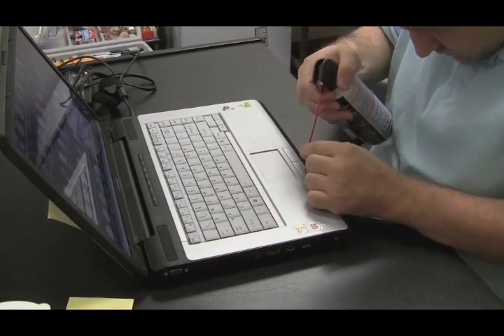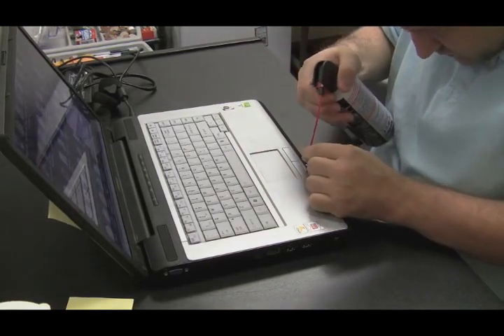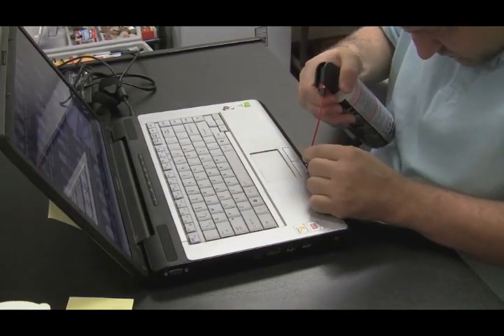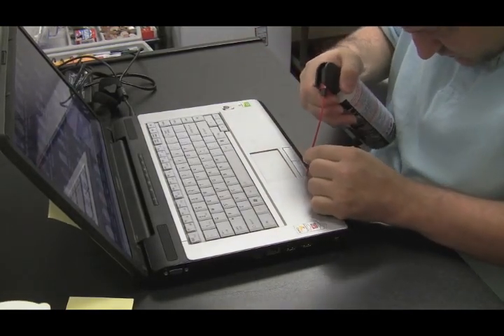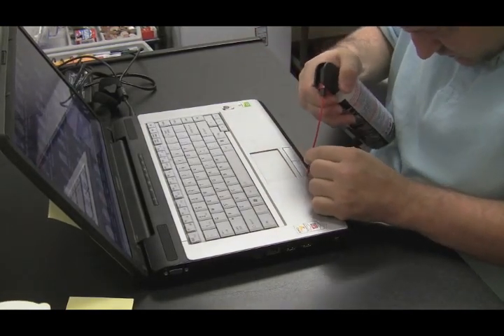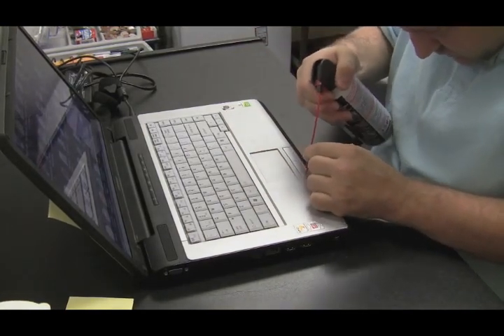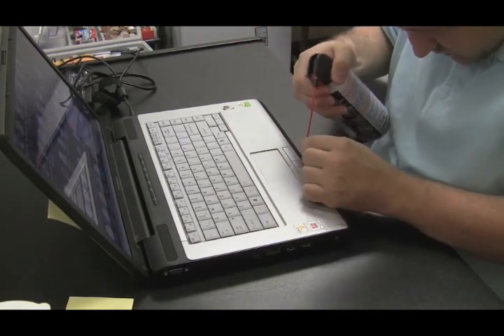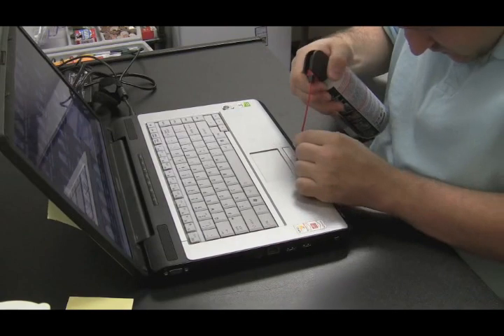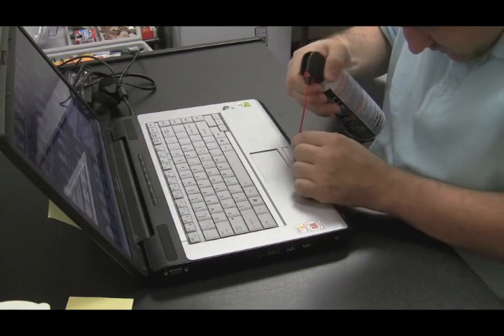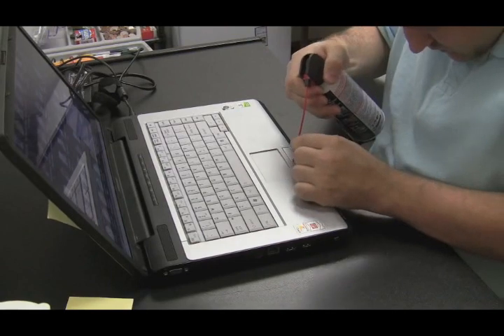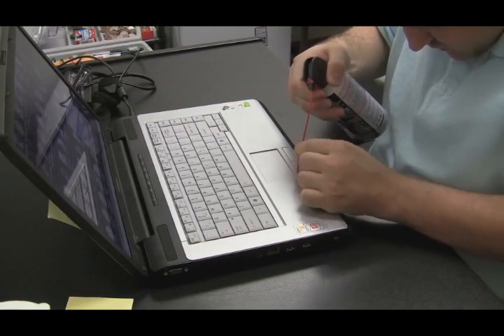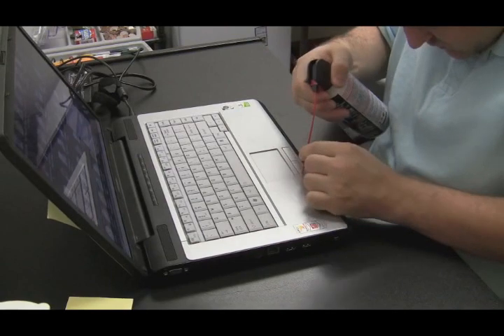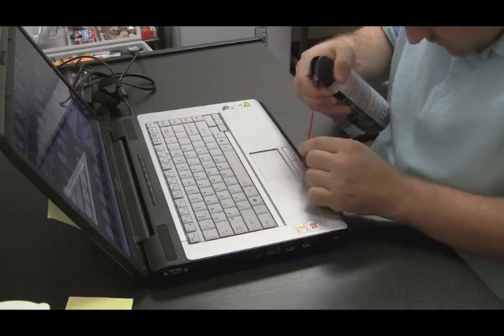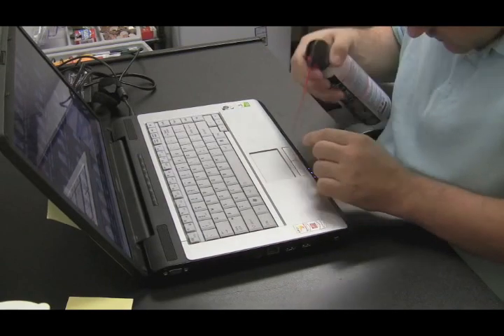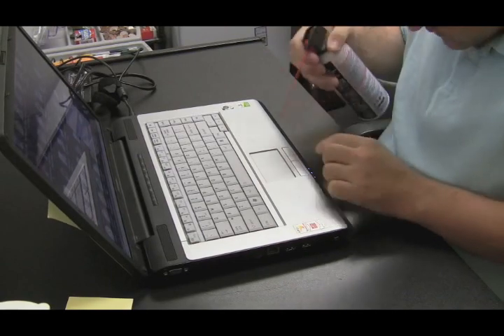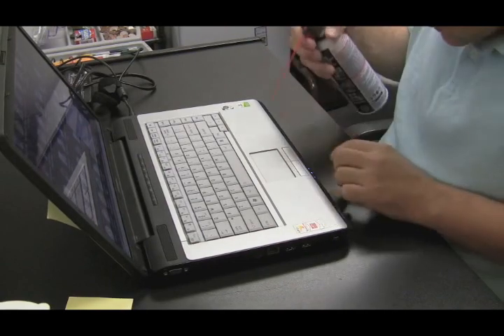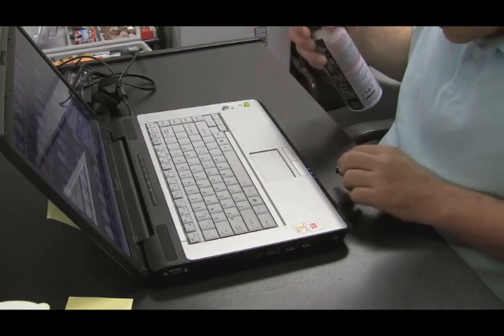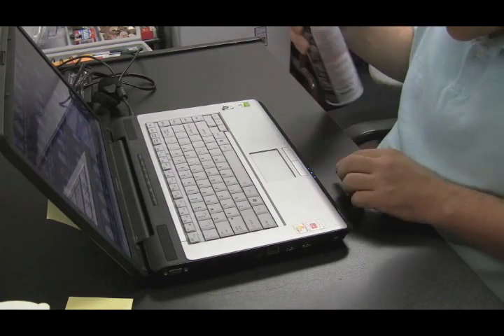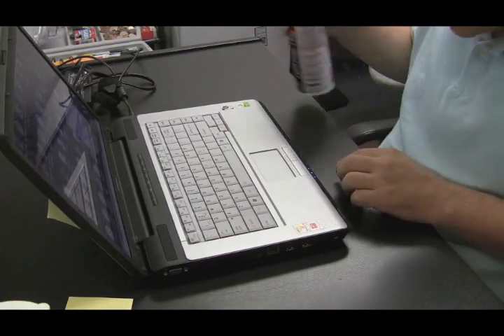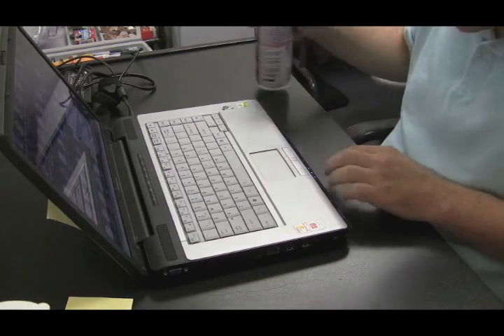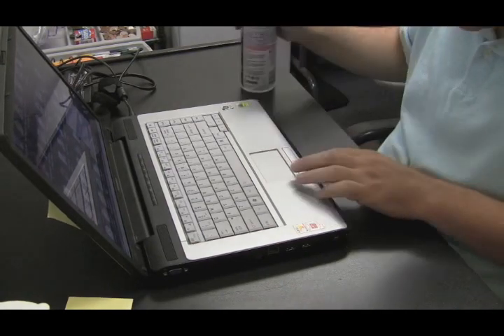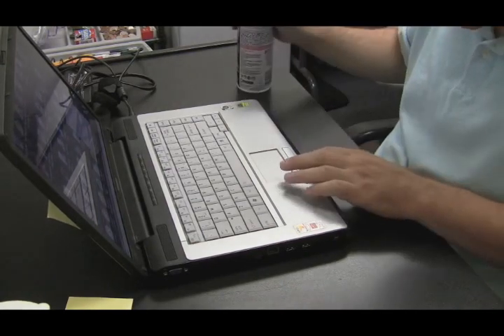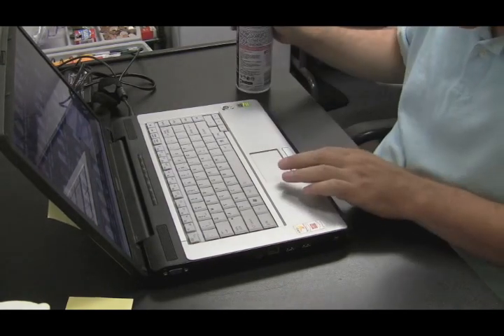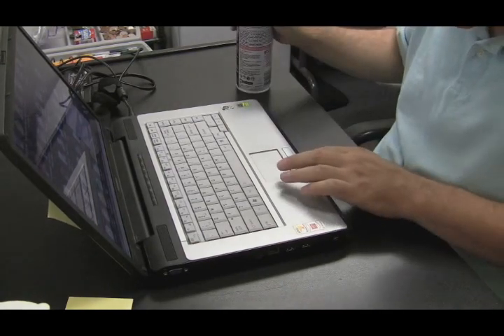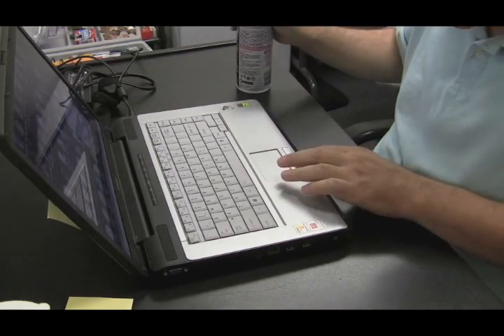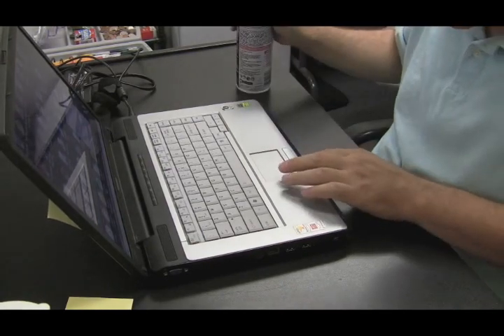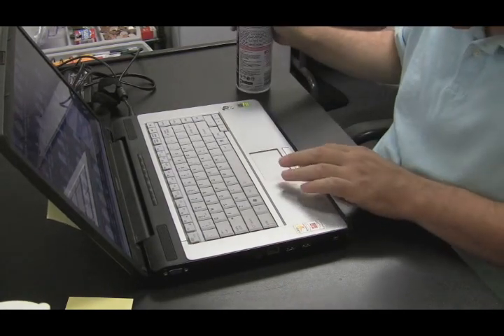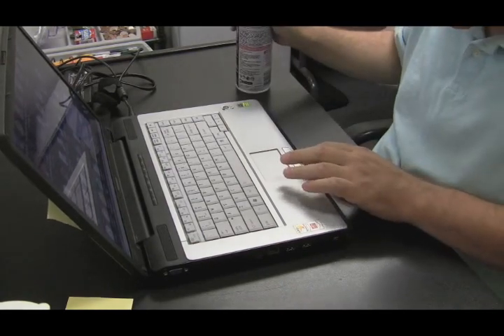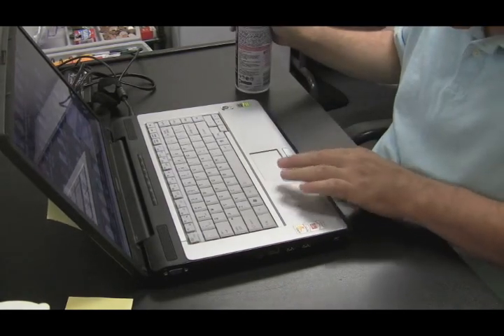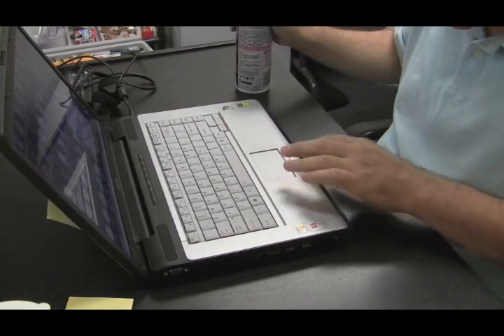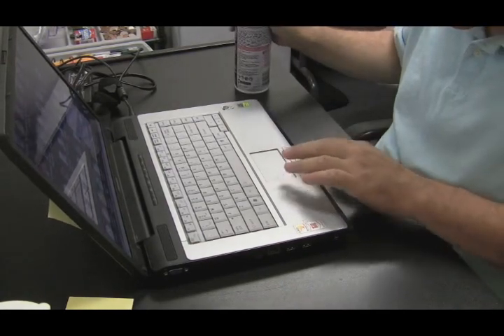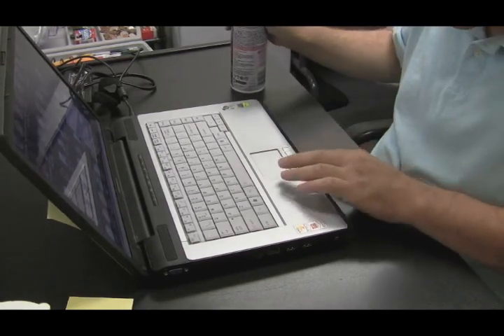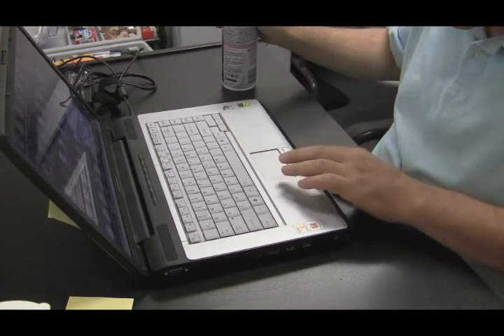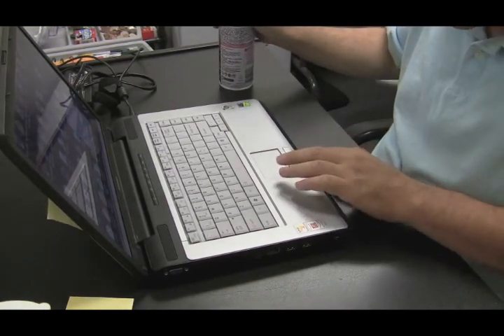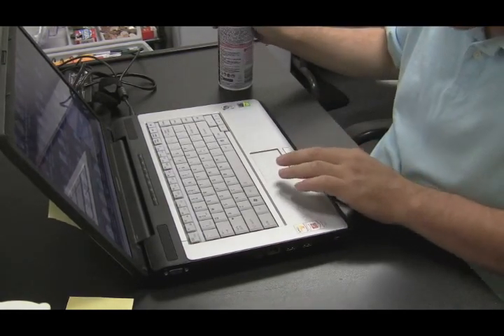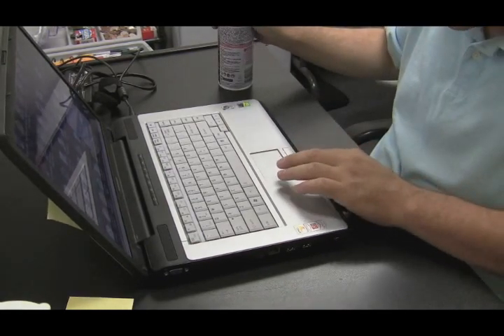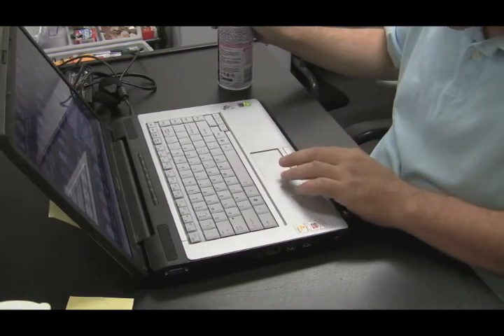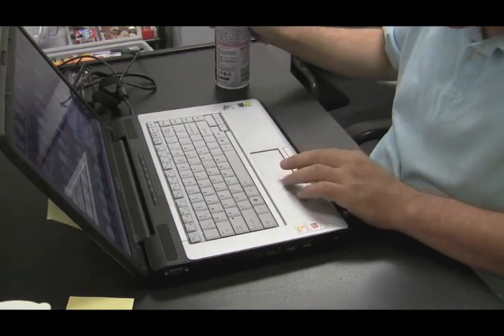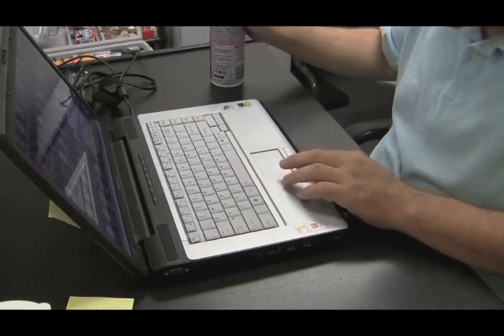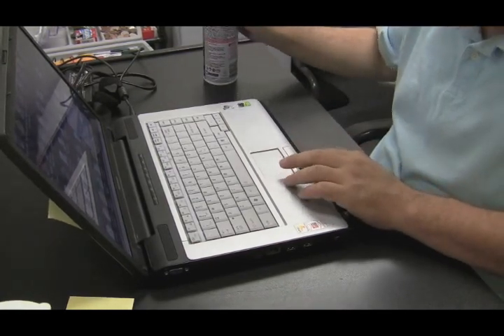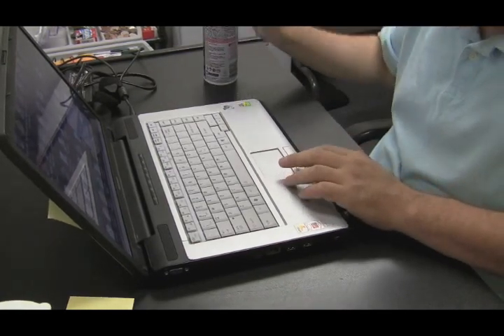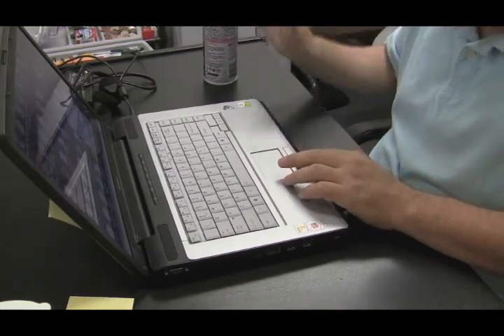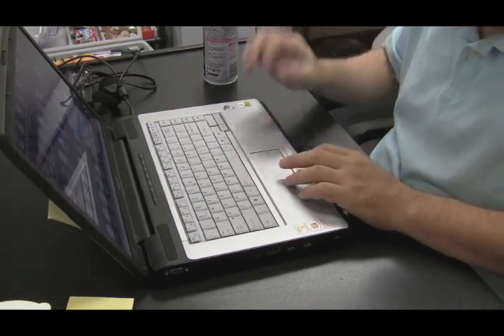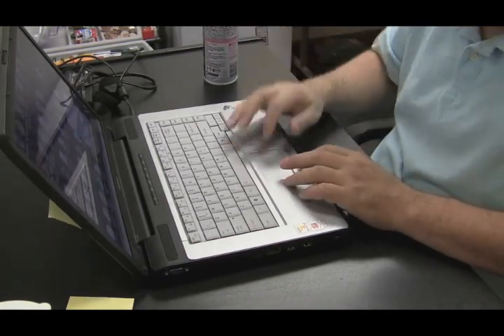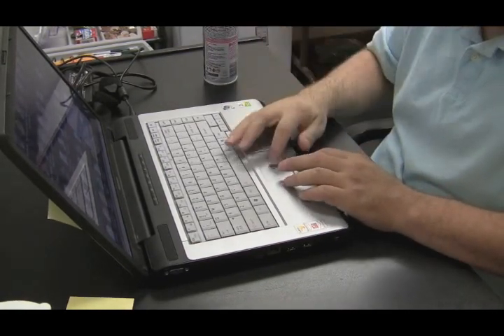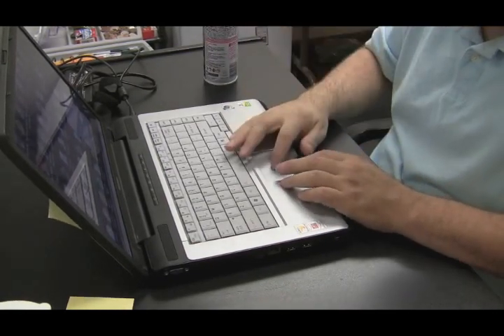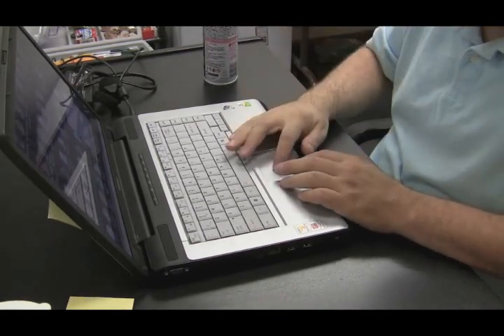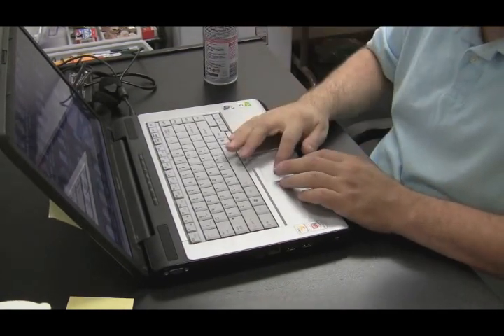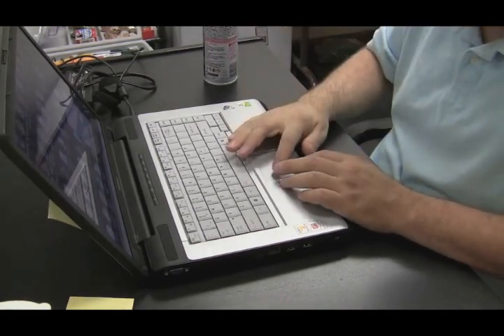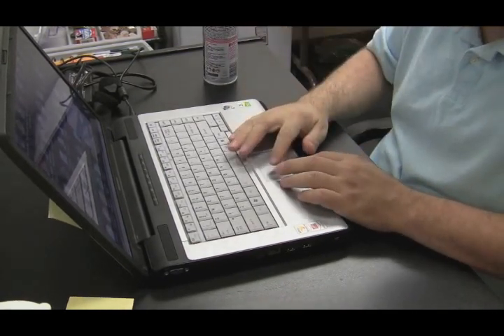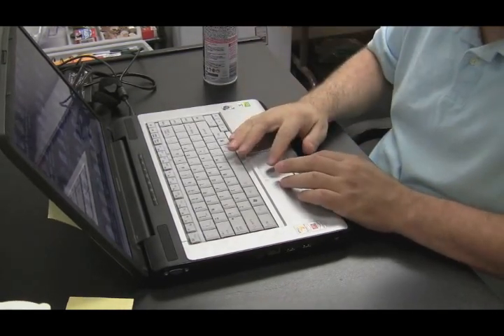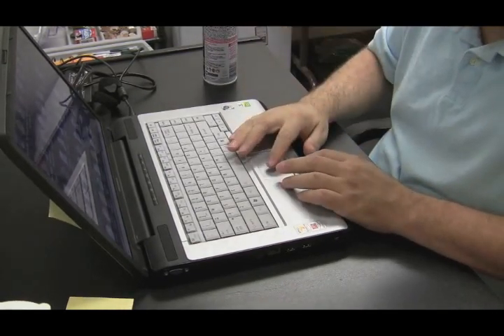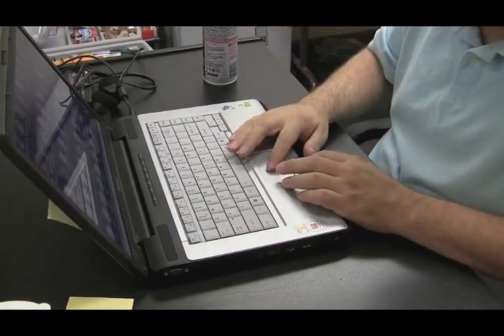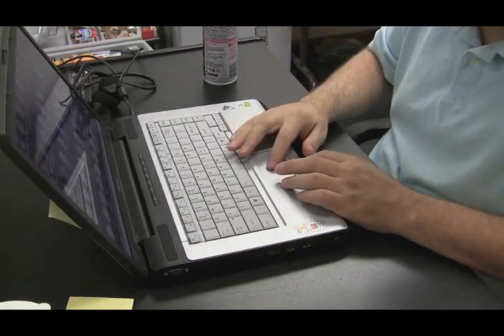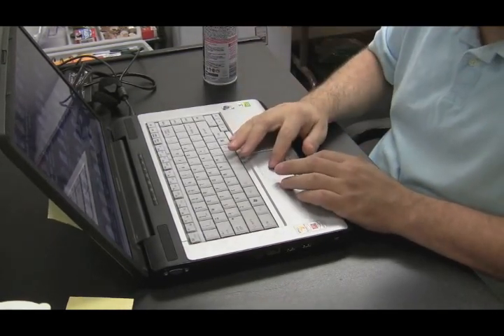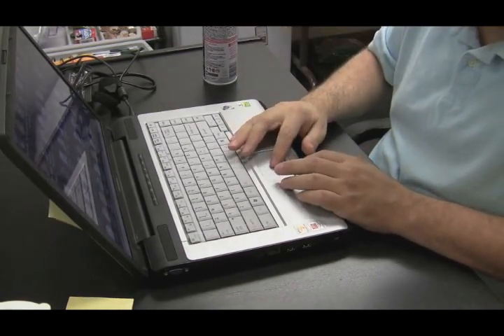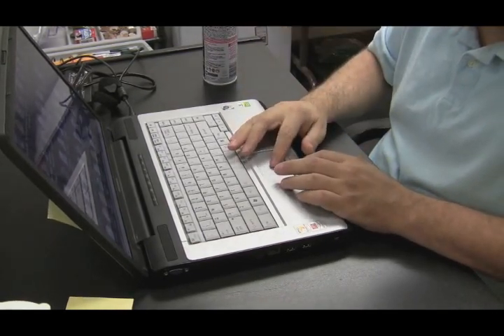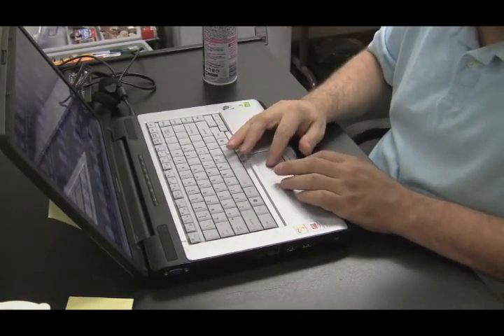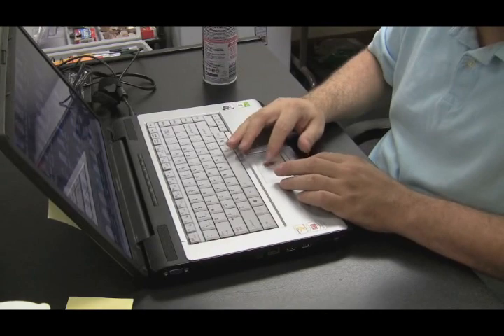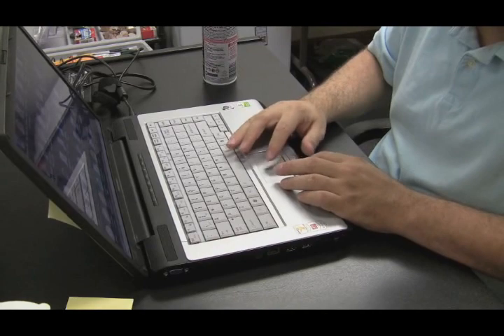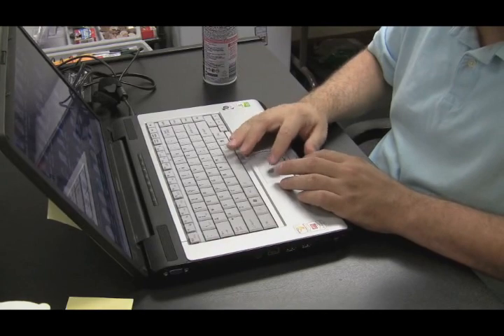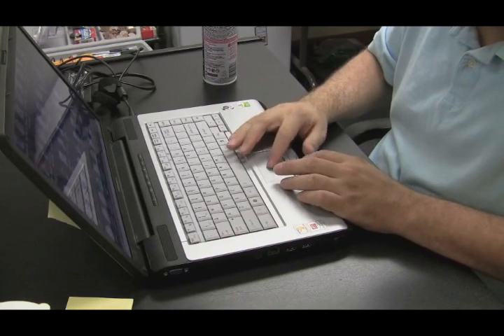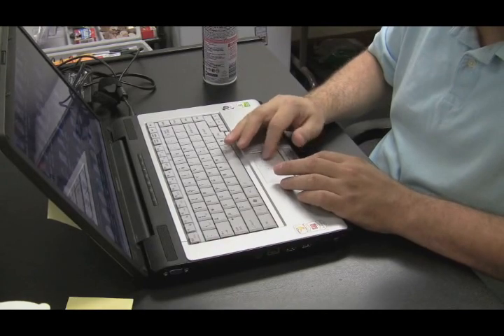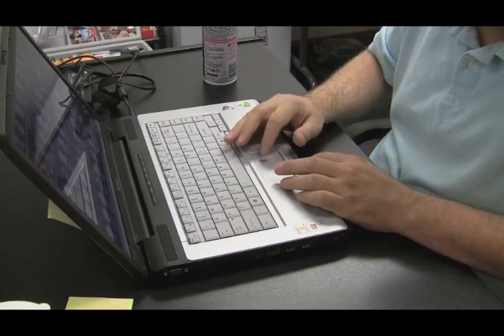Sometimes it could be some food or little chunks in there that are stopping the buttons from being pressed and that might fix it. Give it a try.